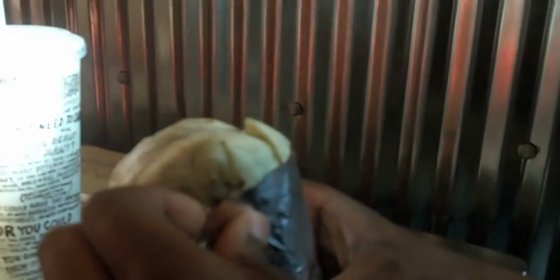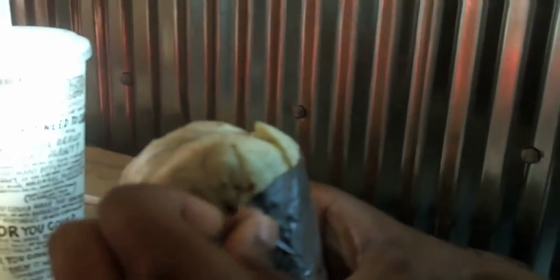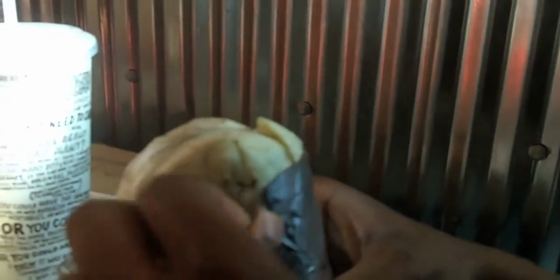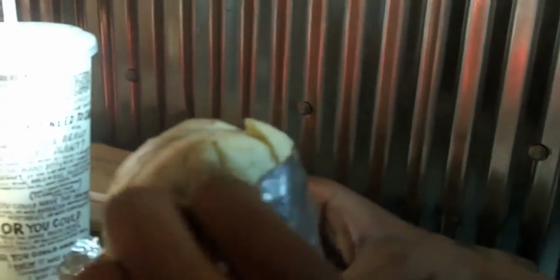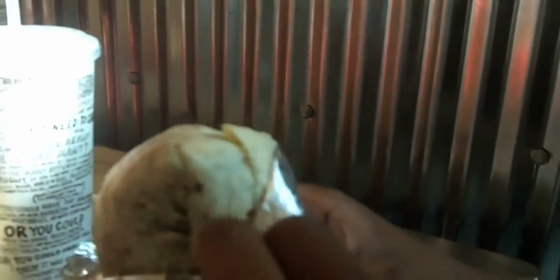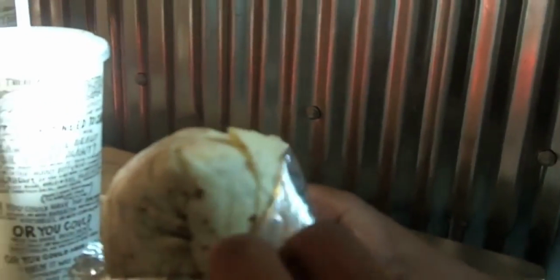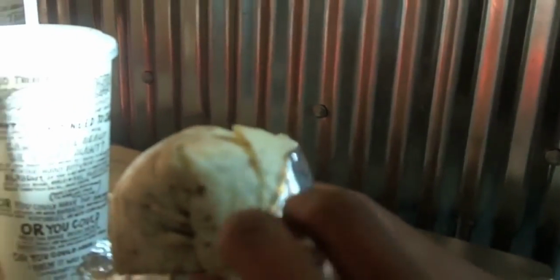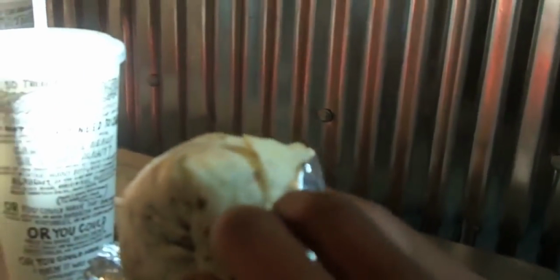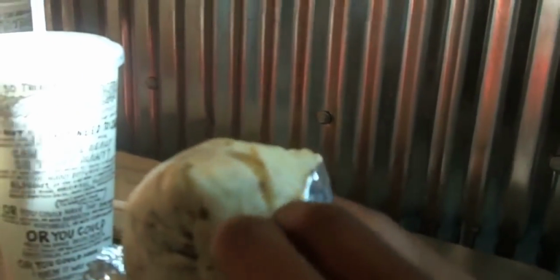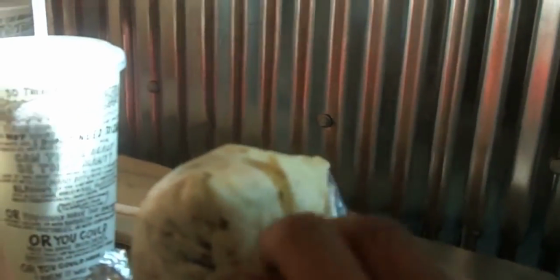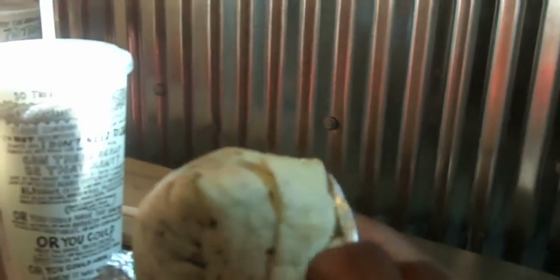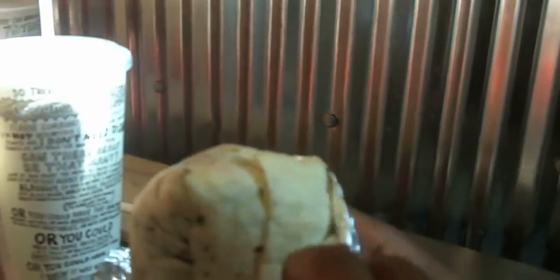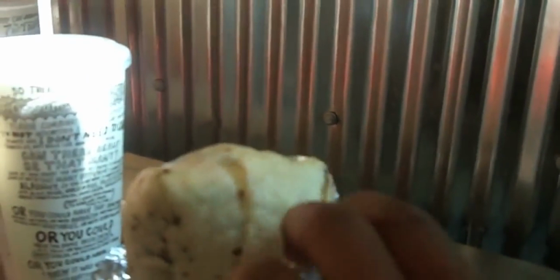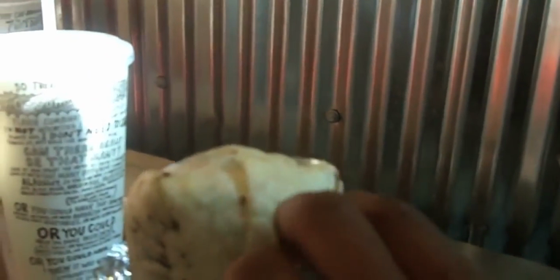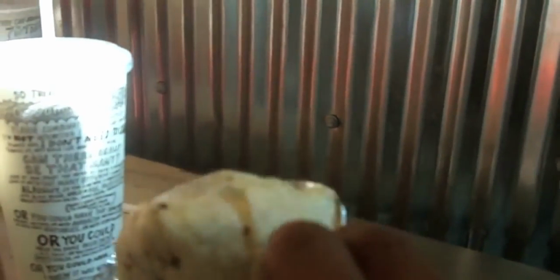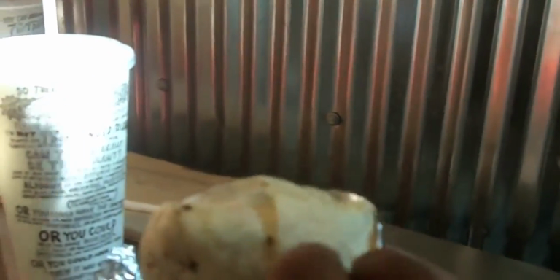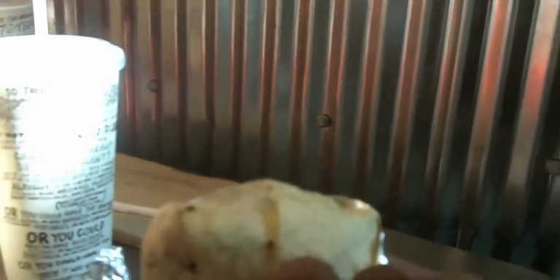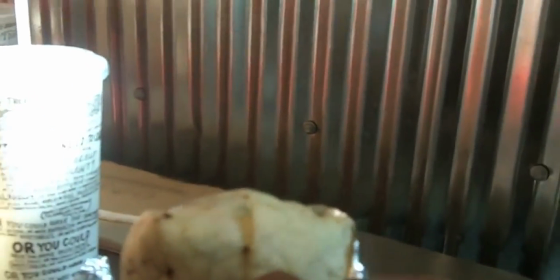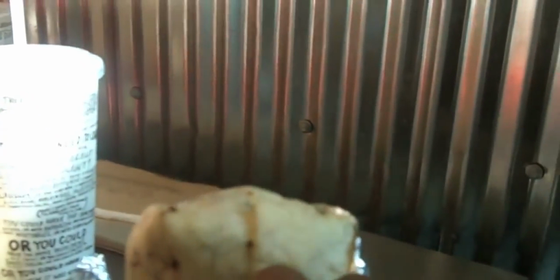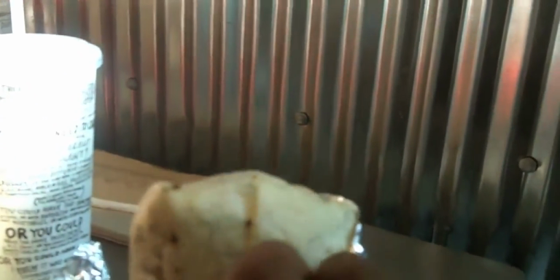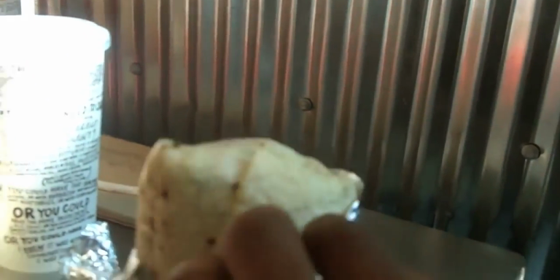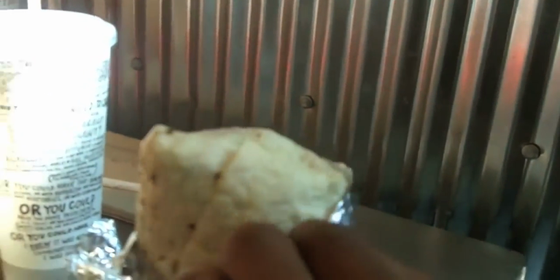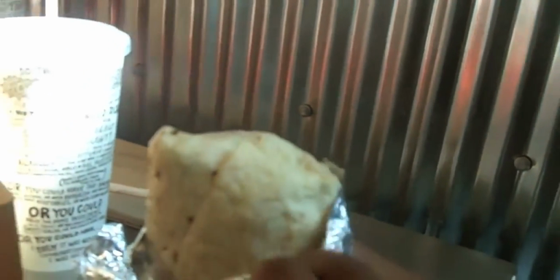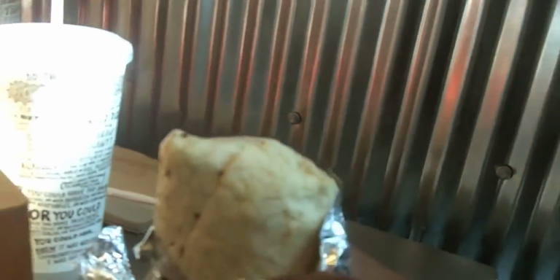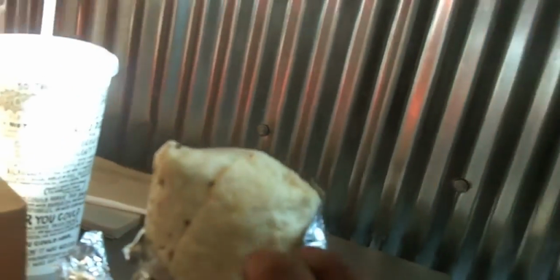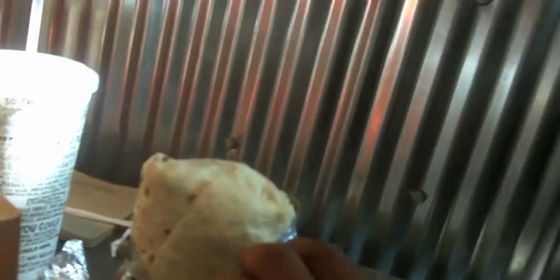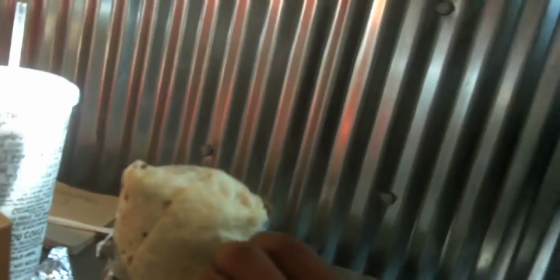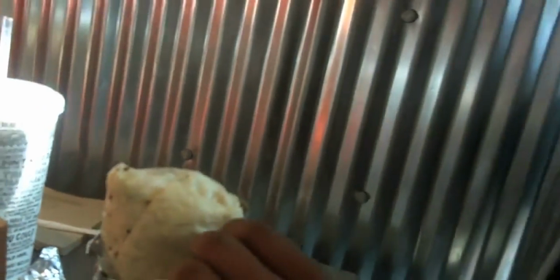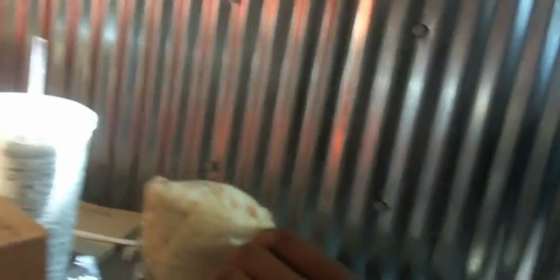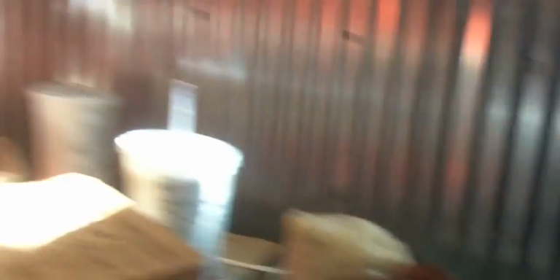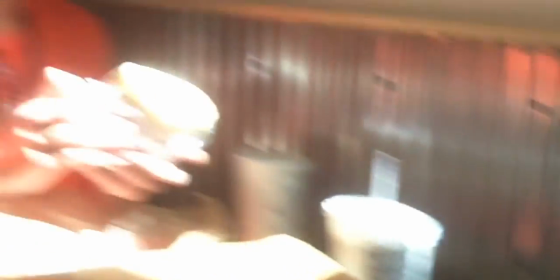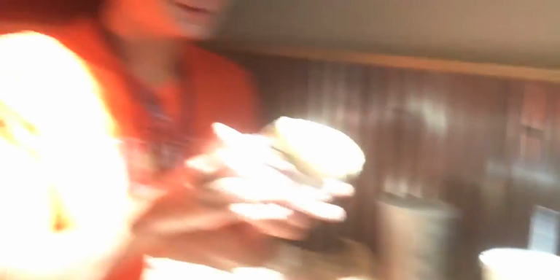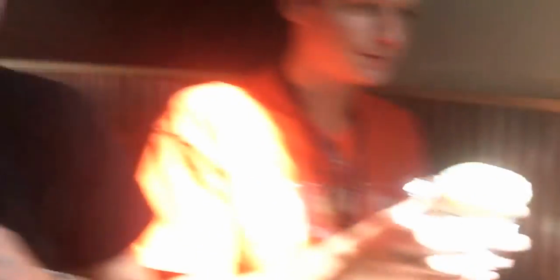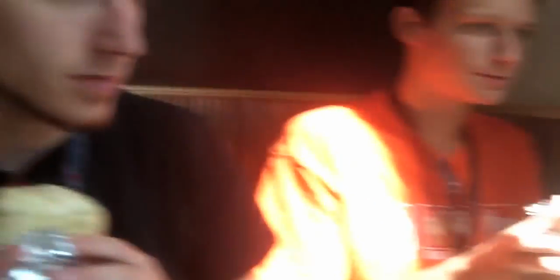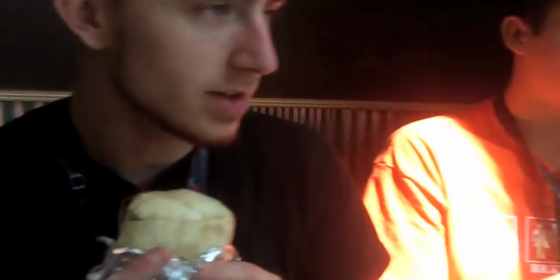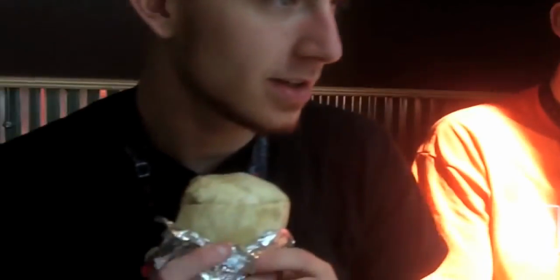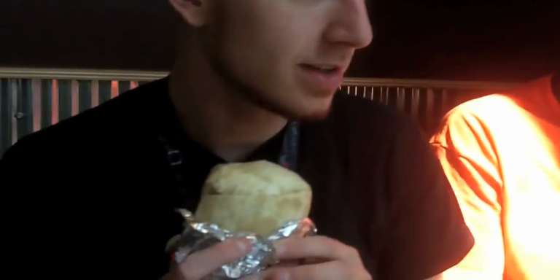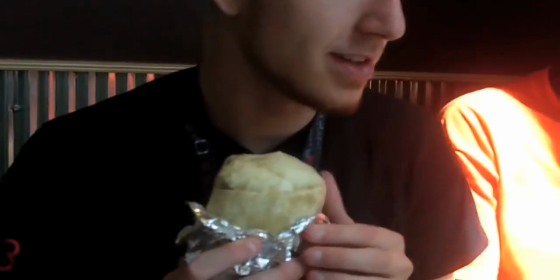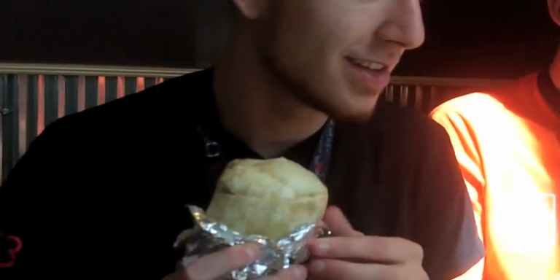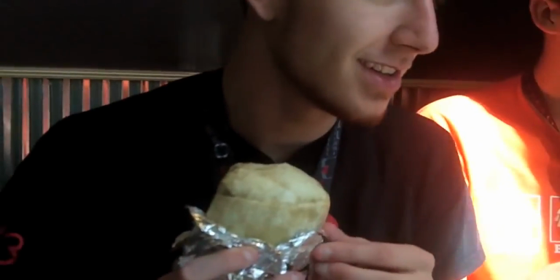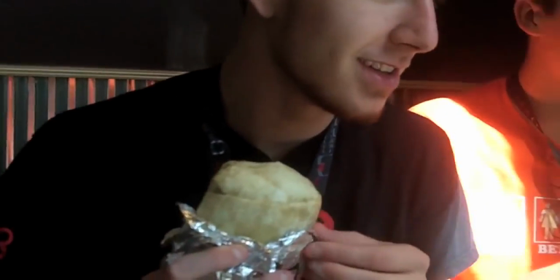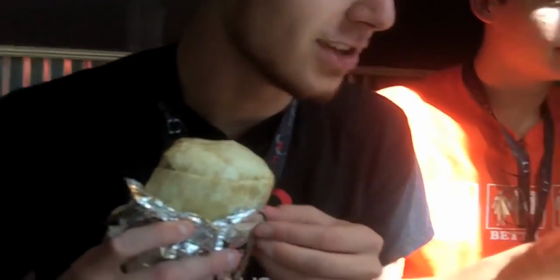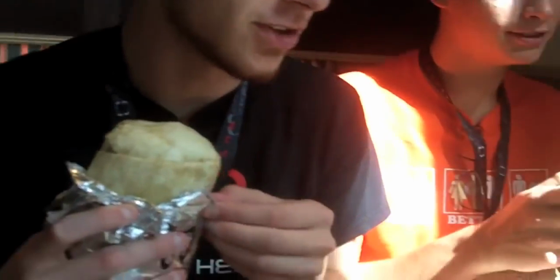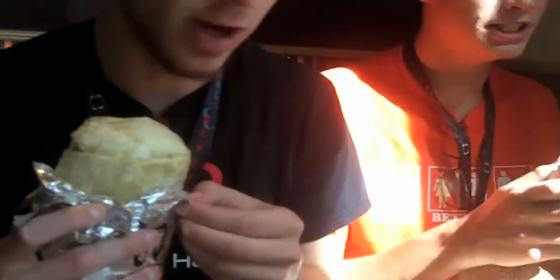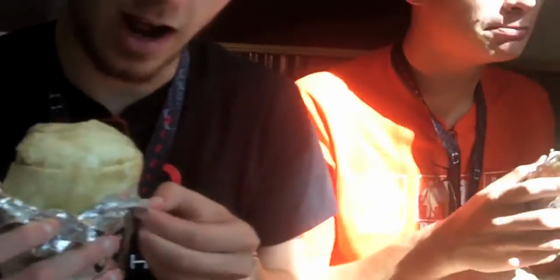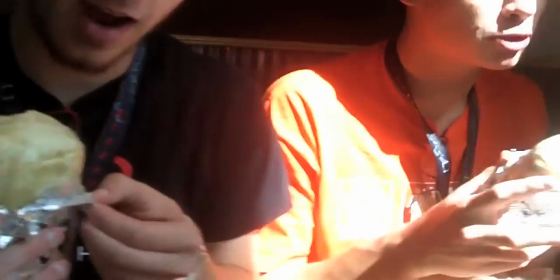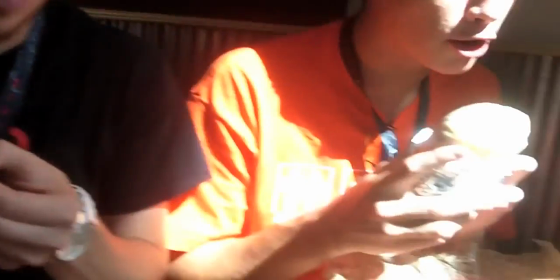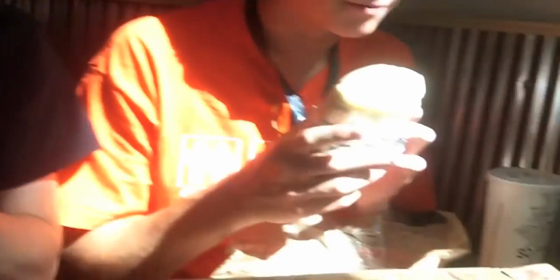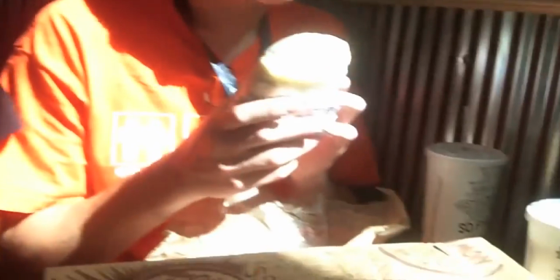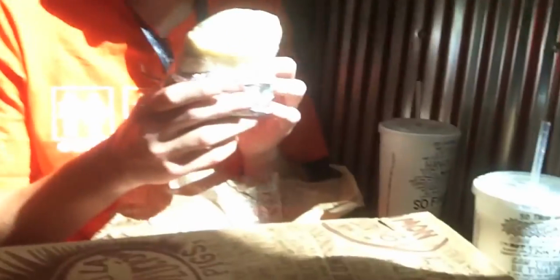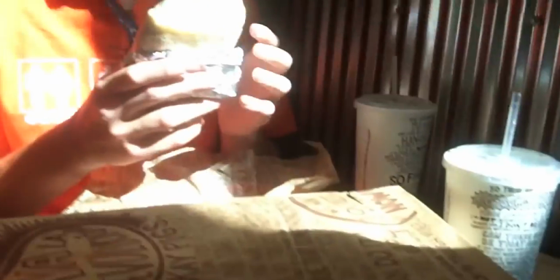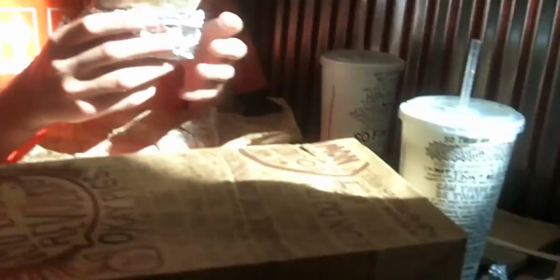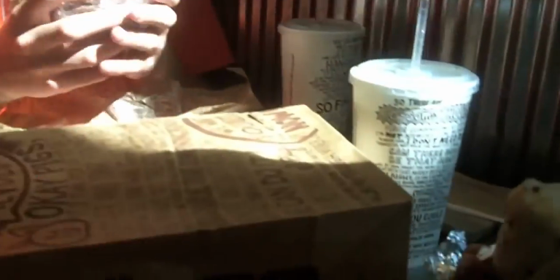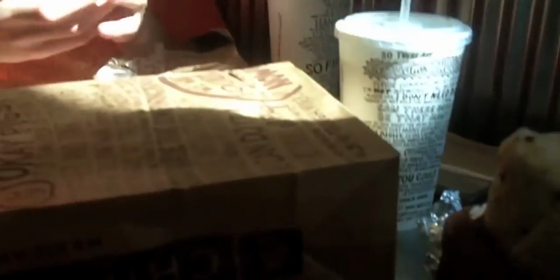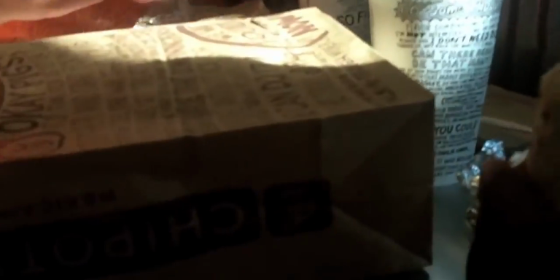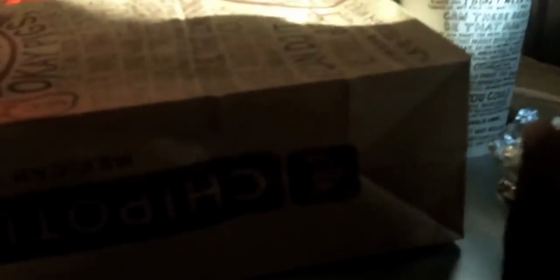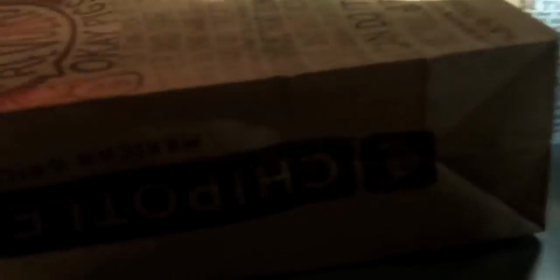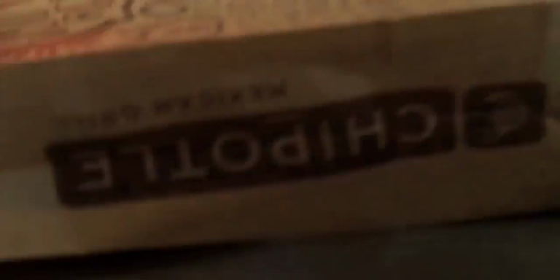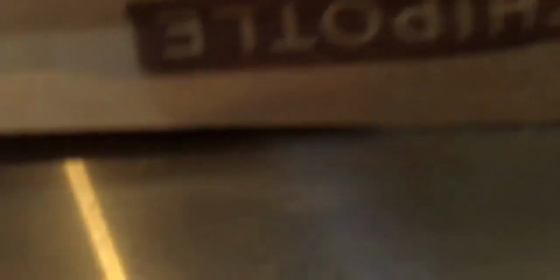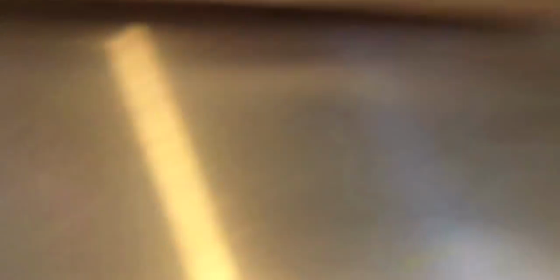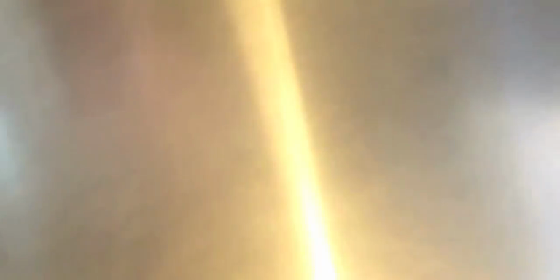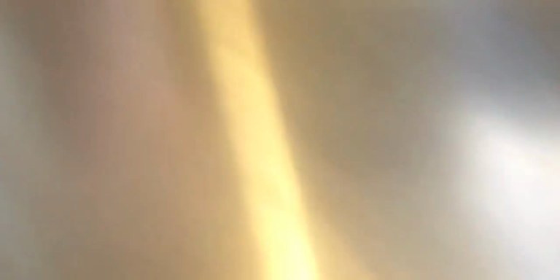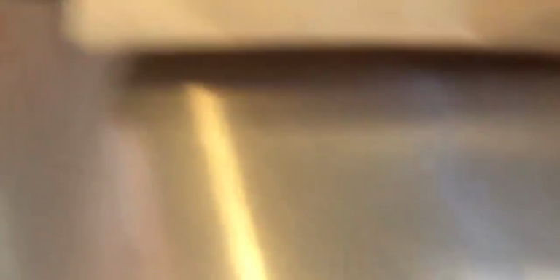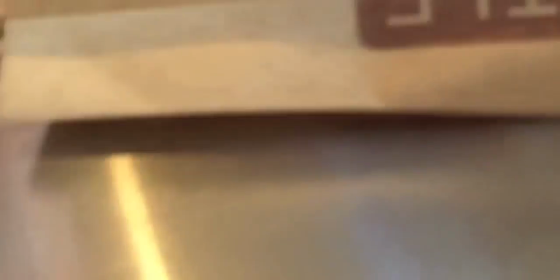Now, the first bite is going to be the best. I will wait — can we do this together? I will wait. You have it.